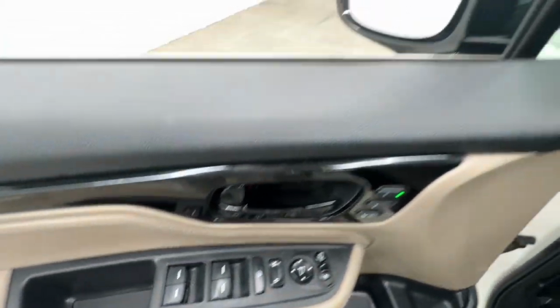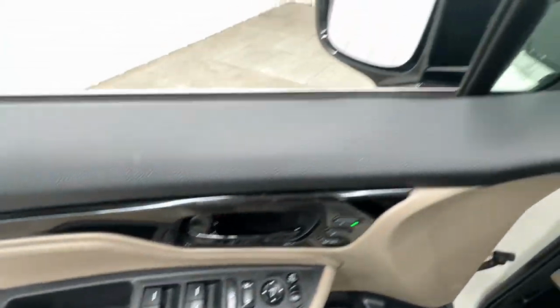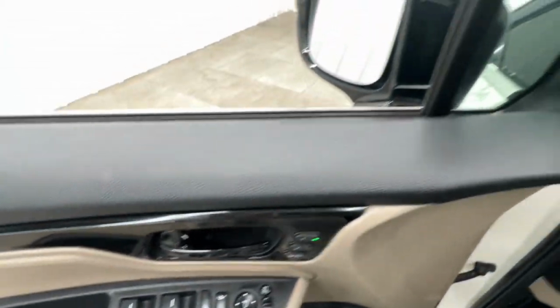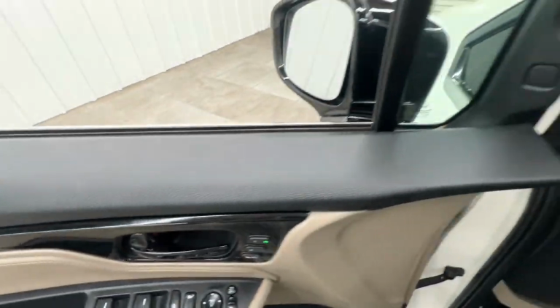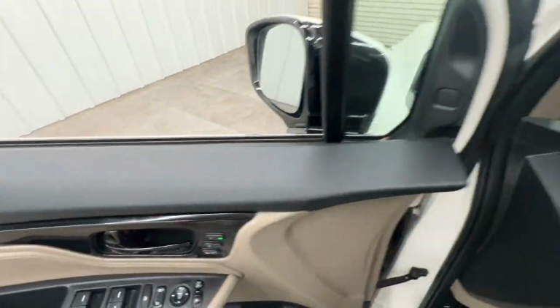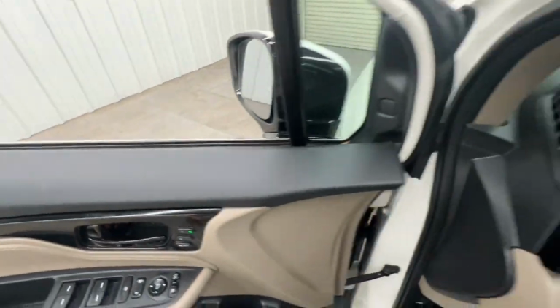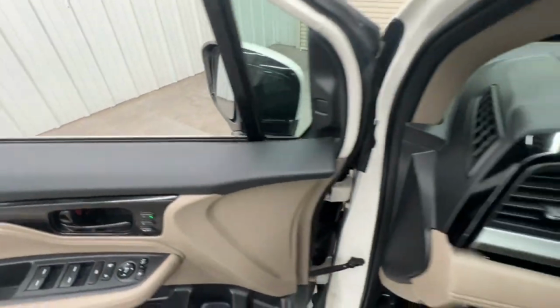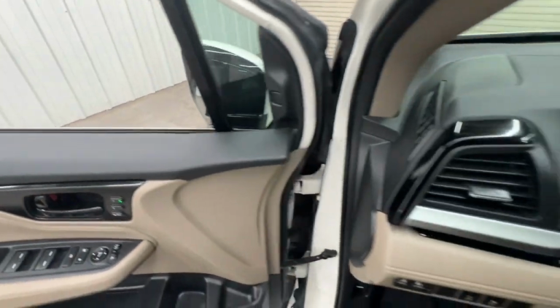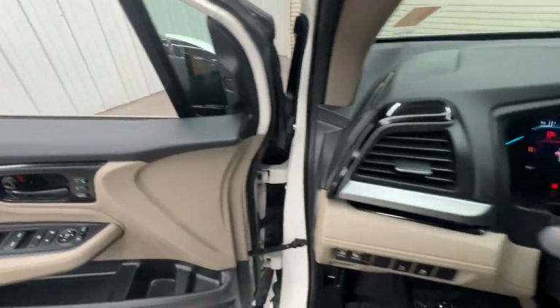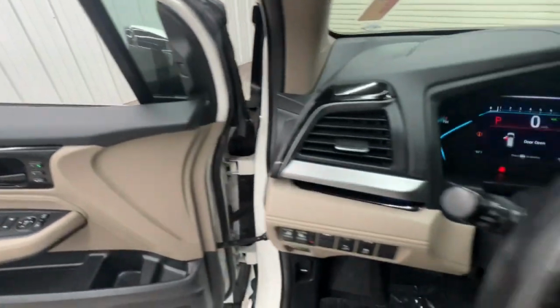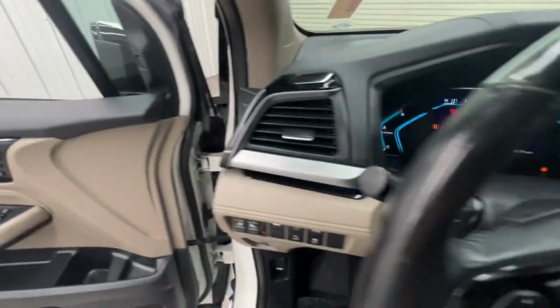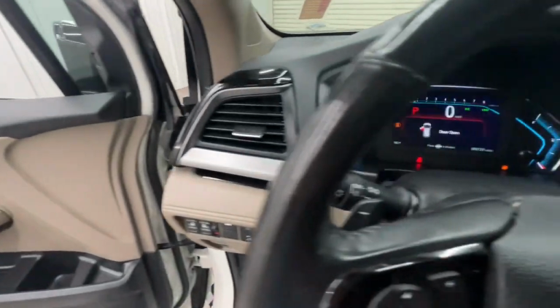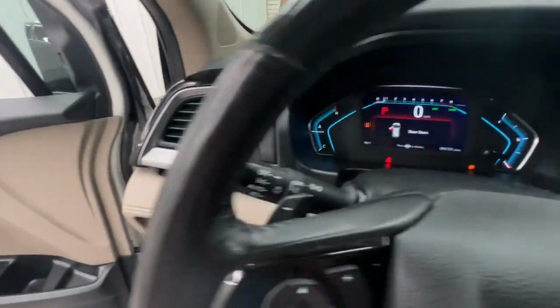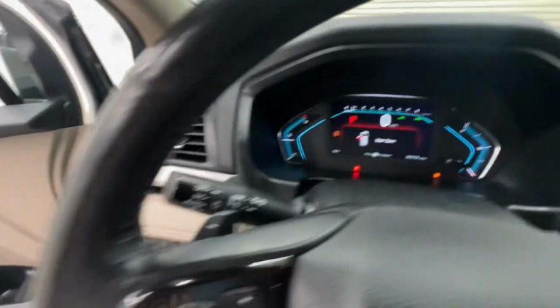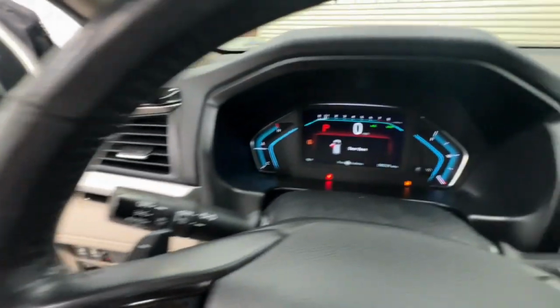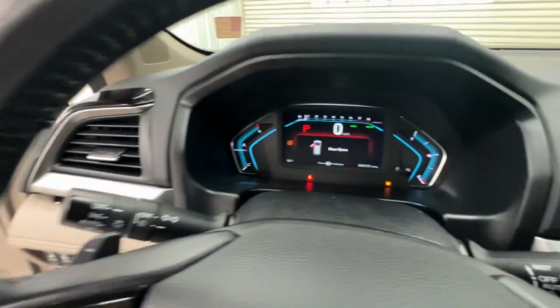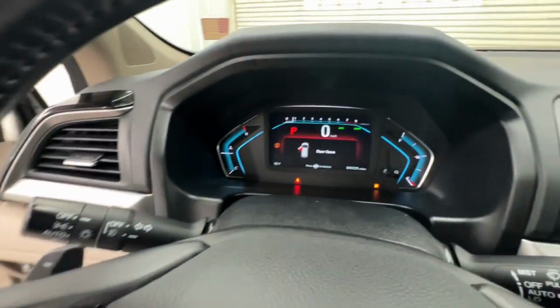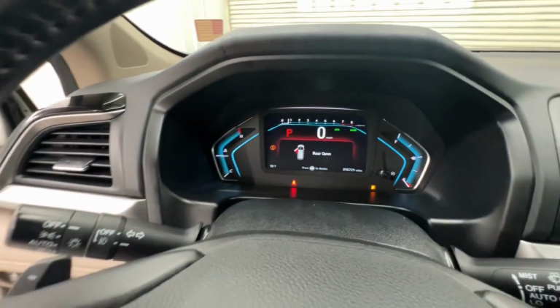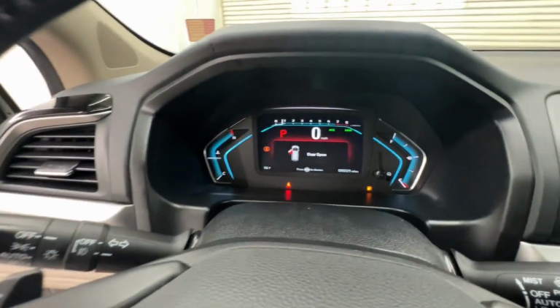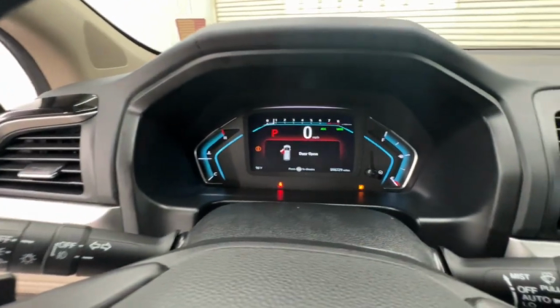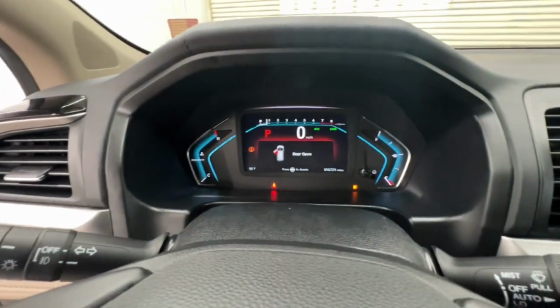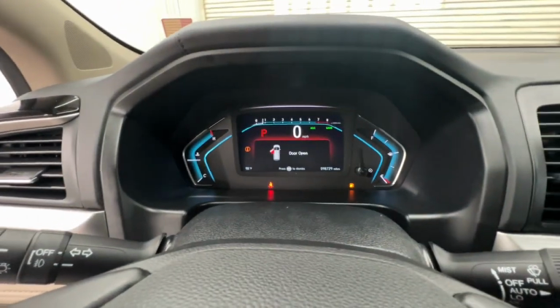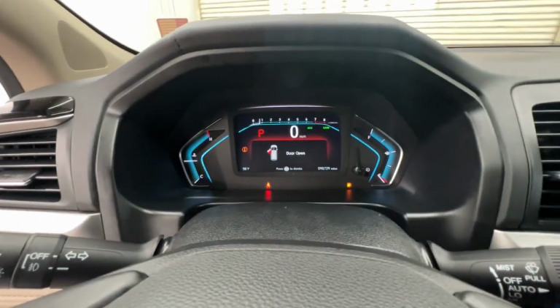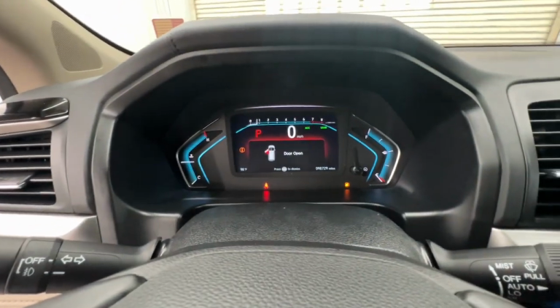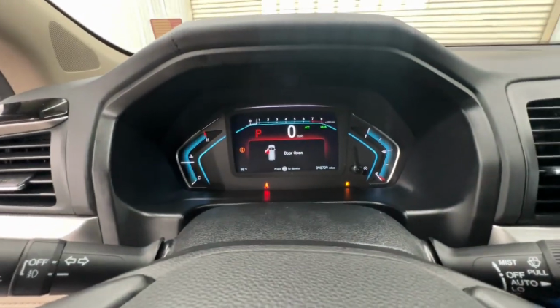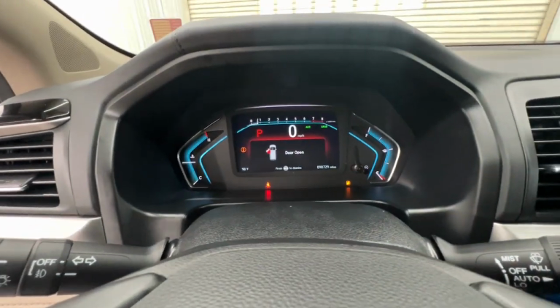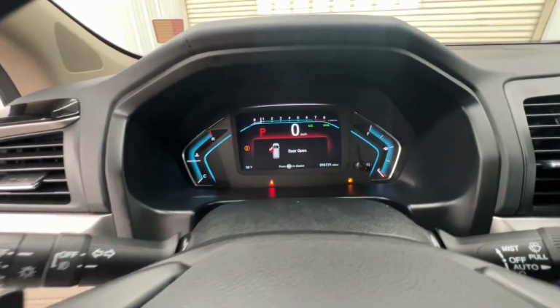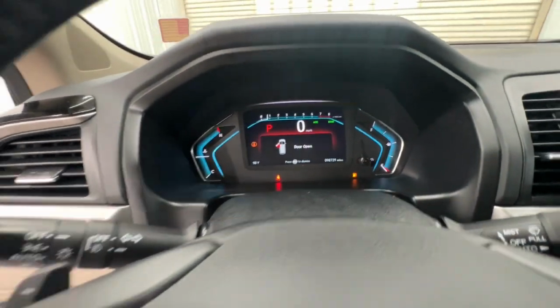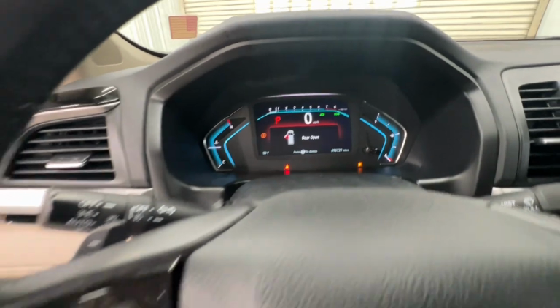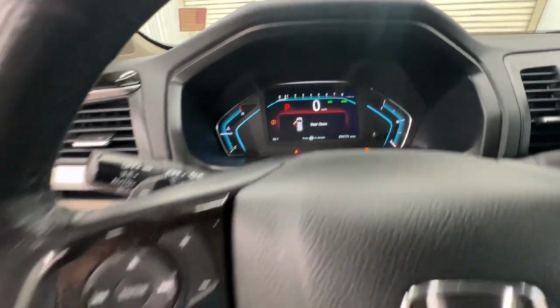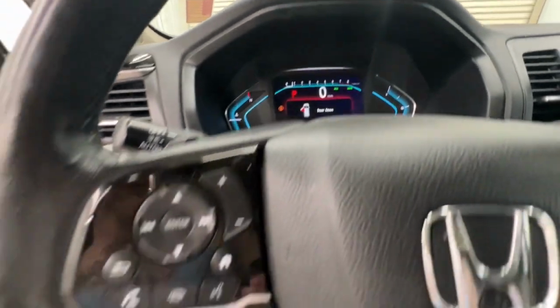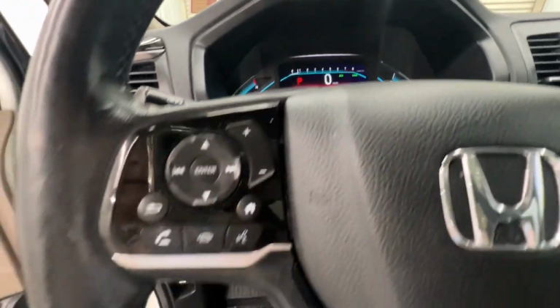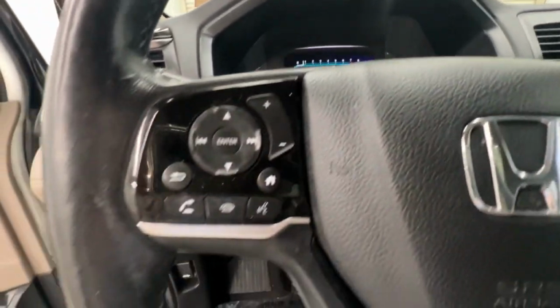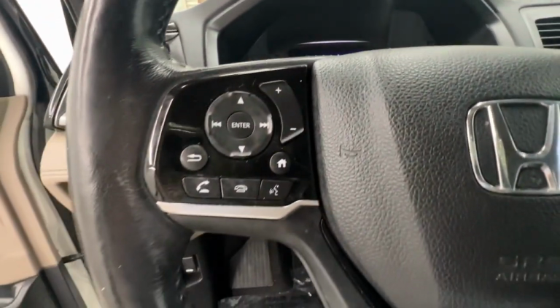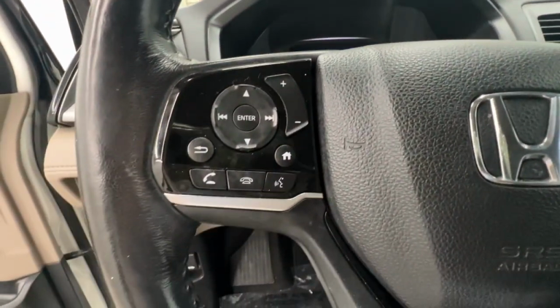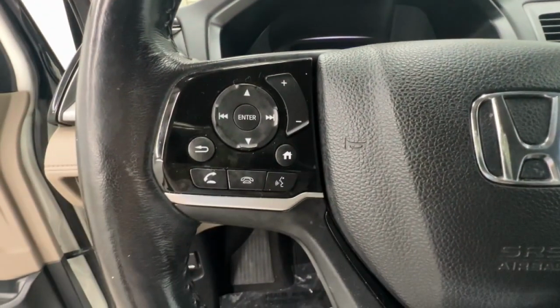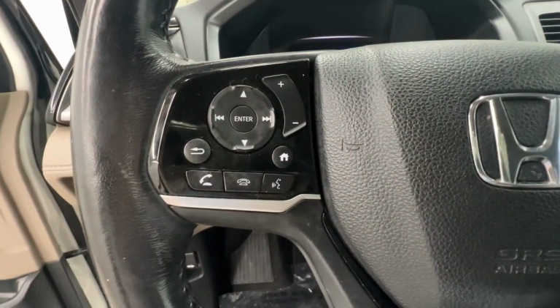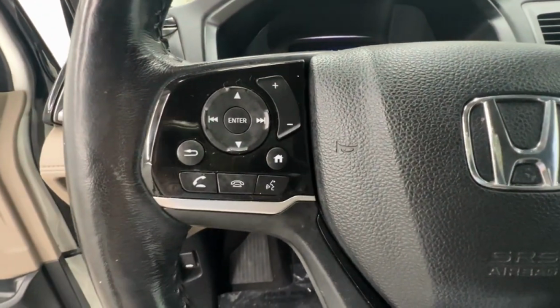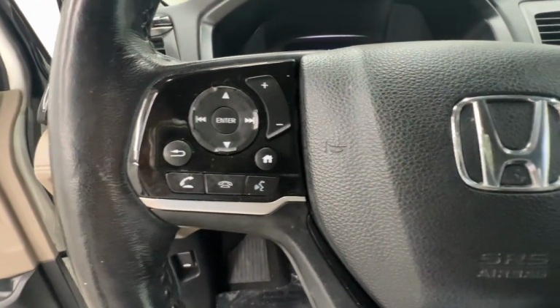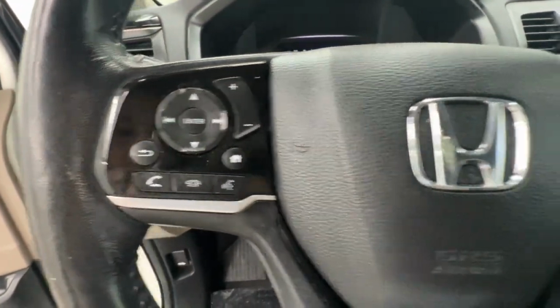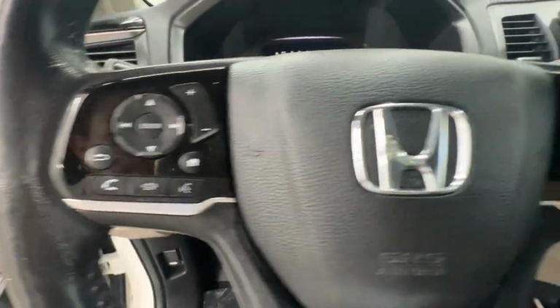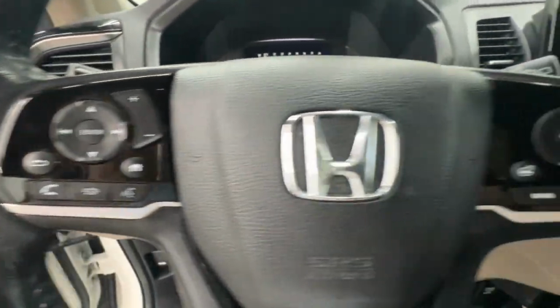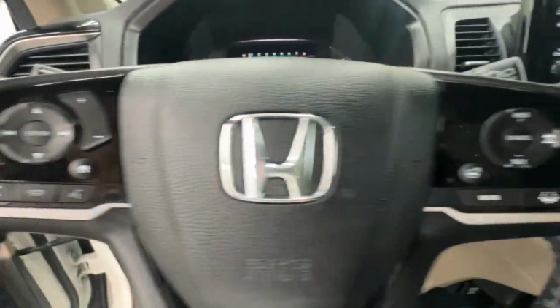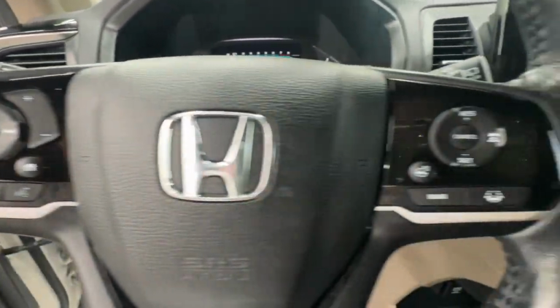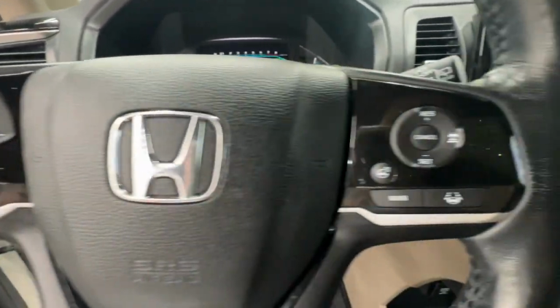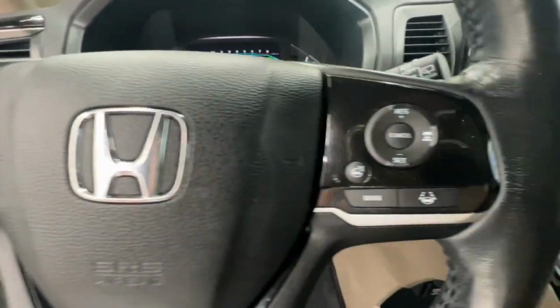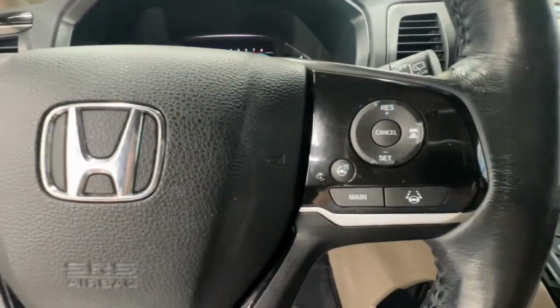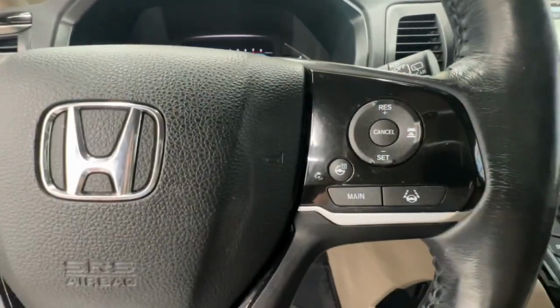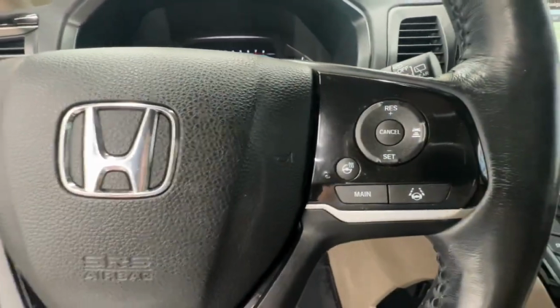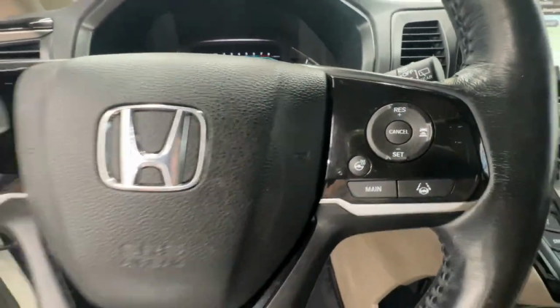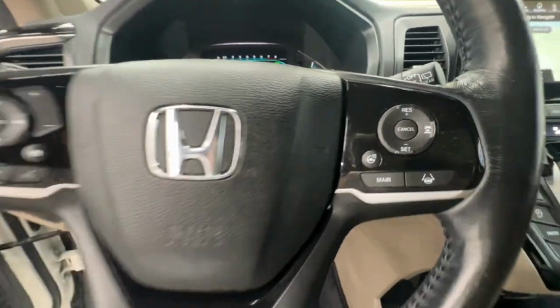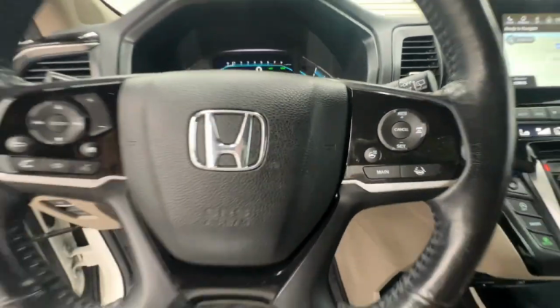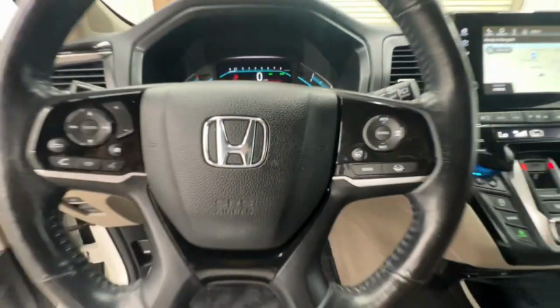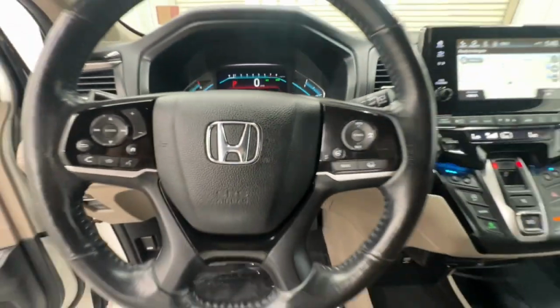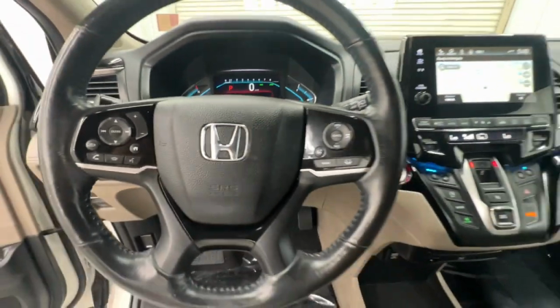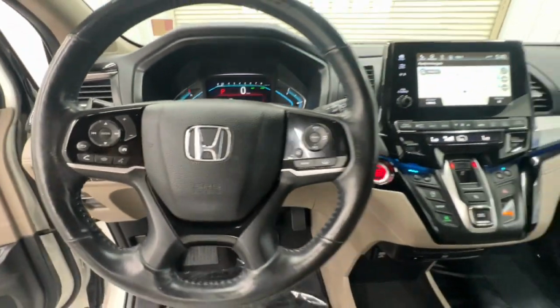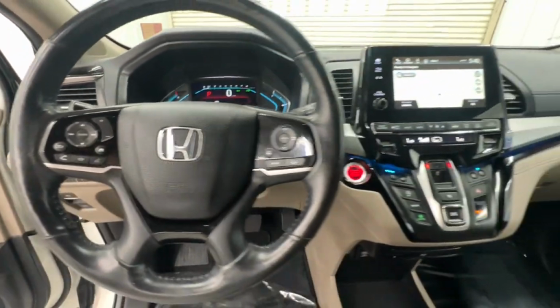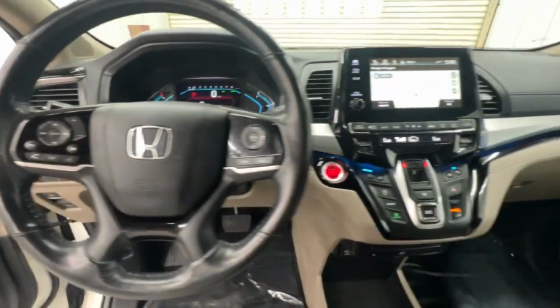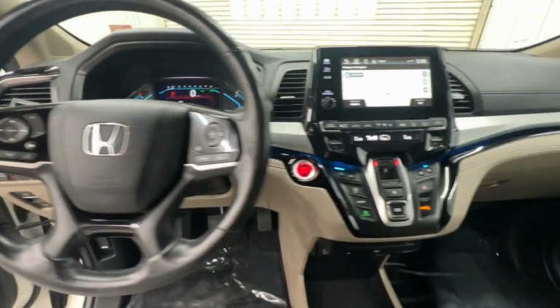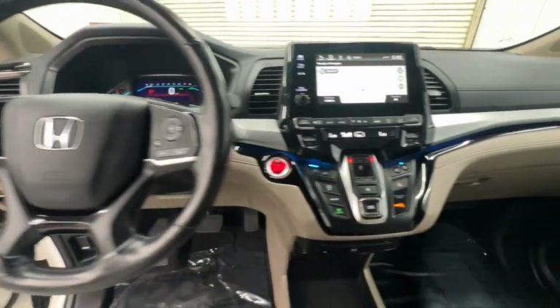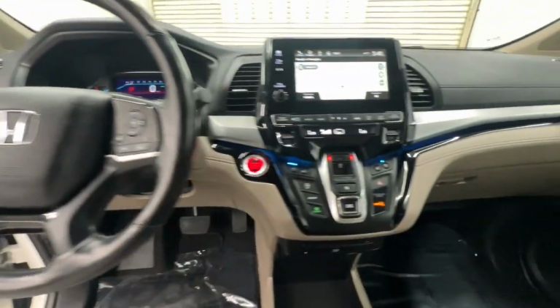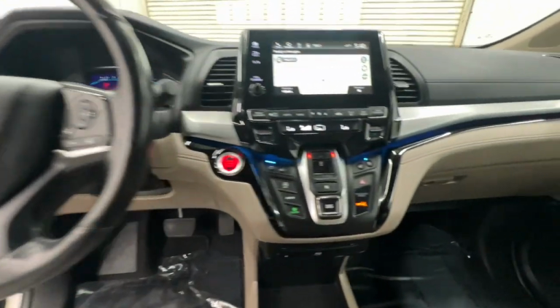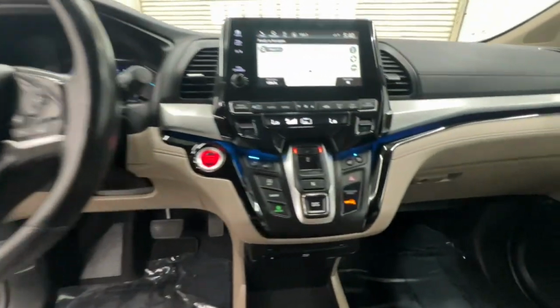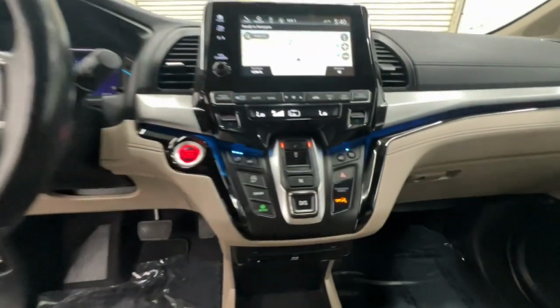It's so powerful and nimble that you may forget you're driving a minivan. These are just some of the great options this vehicle comes with.